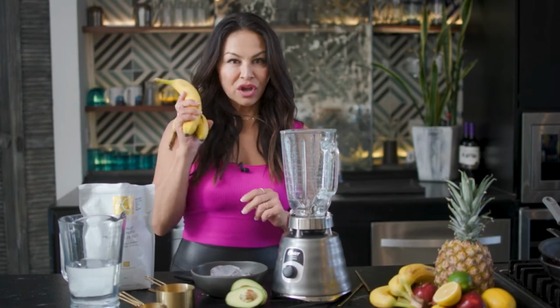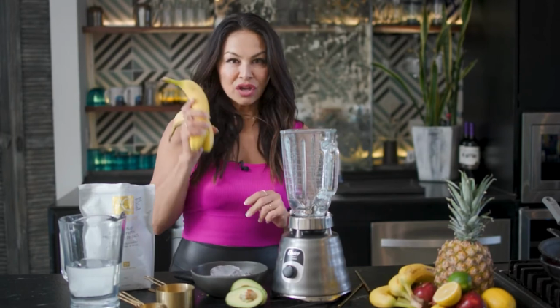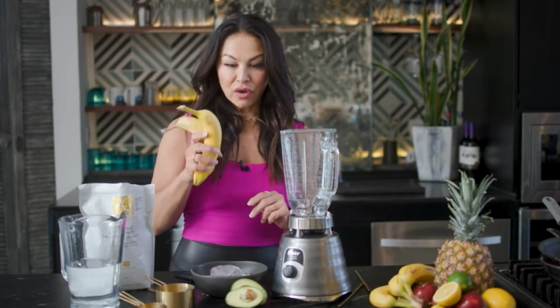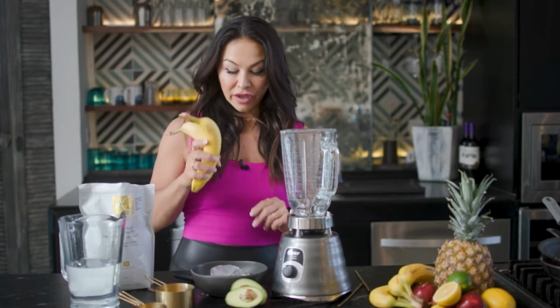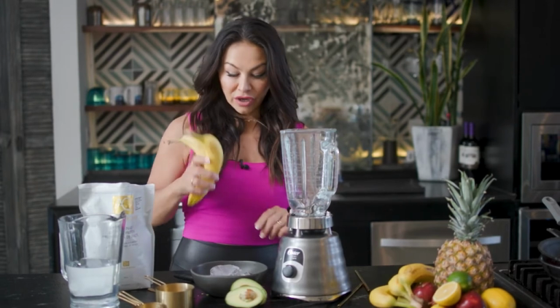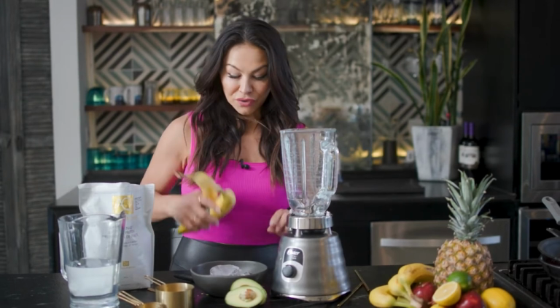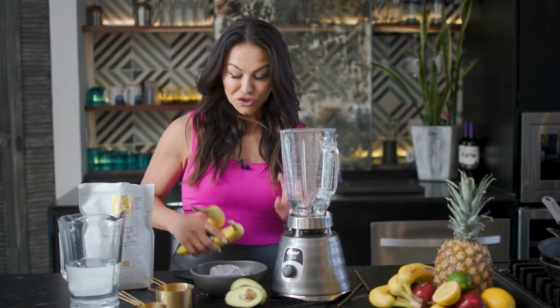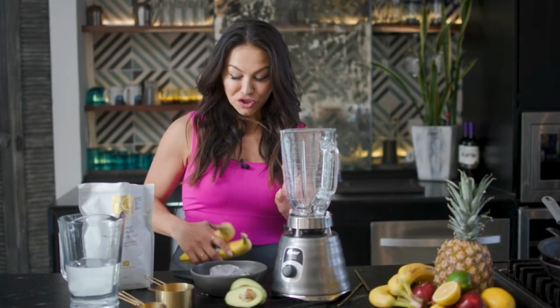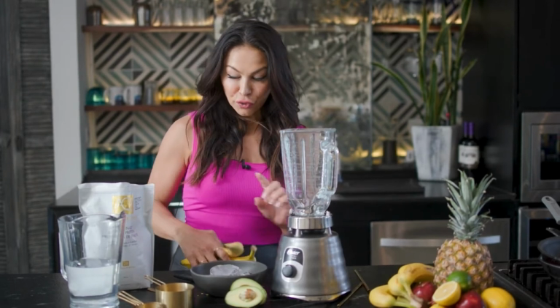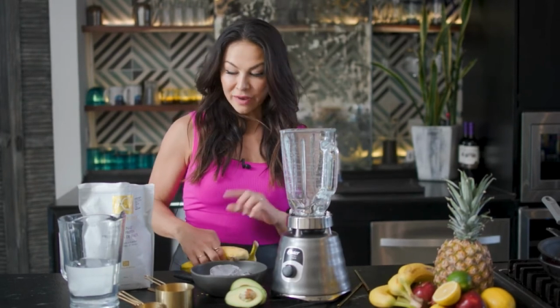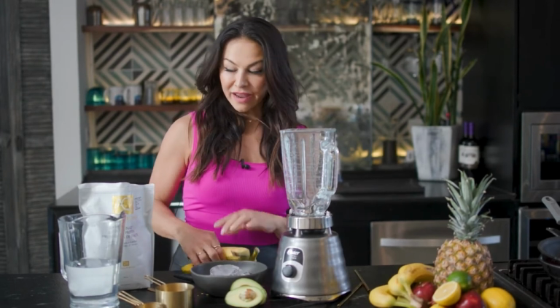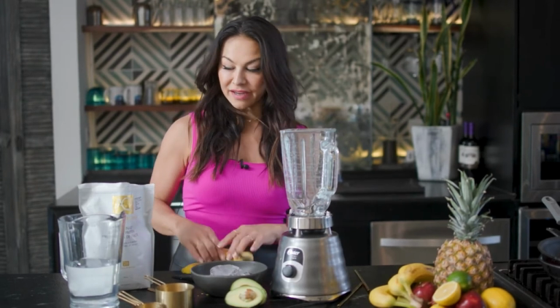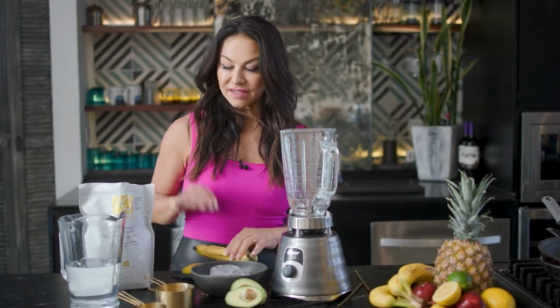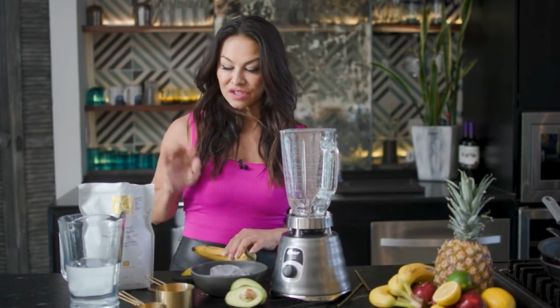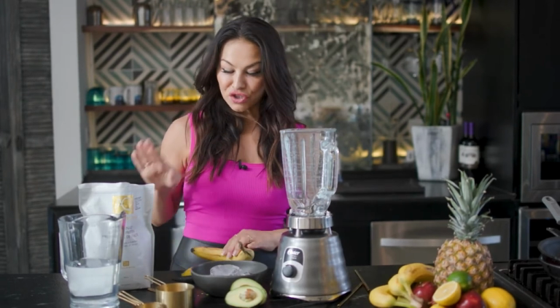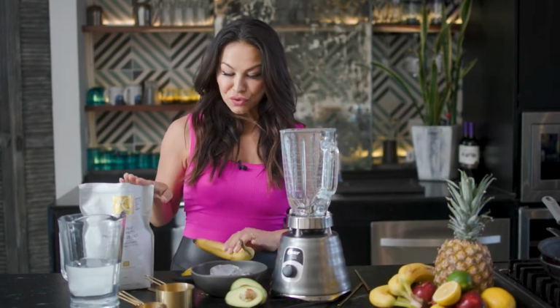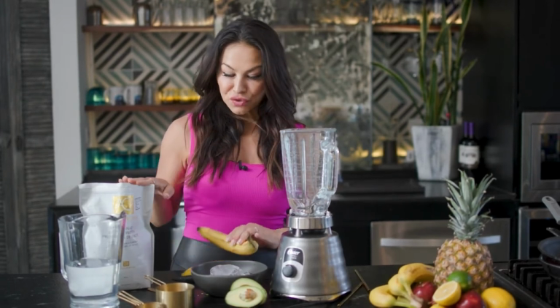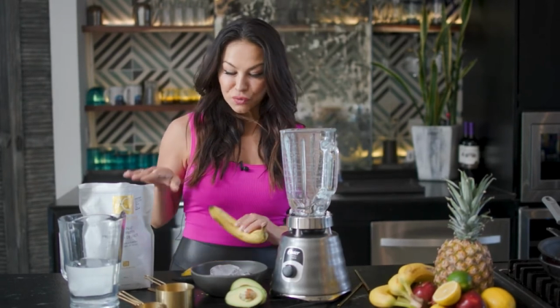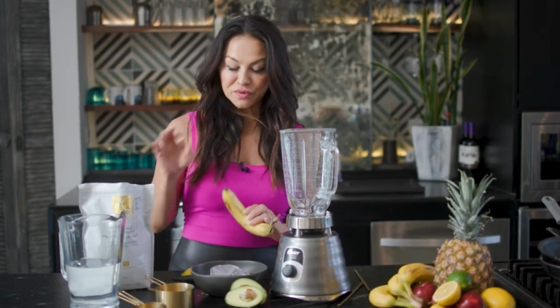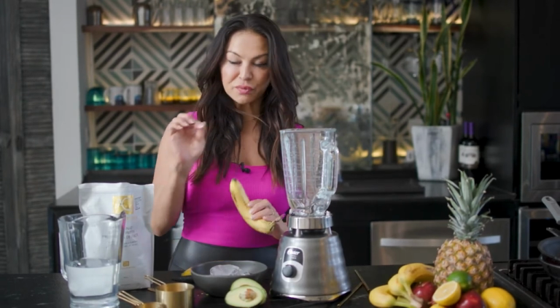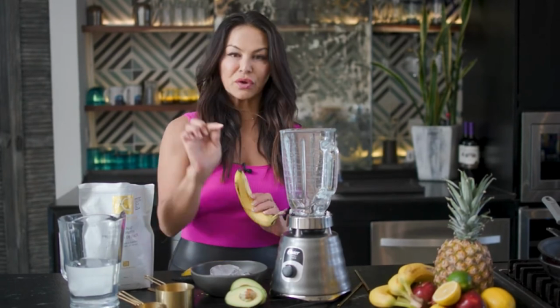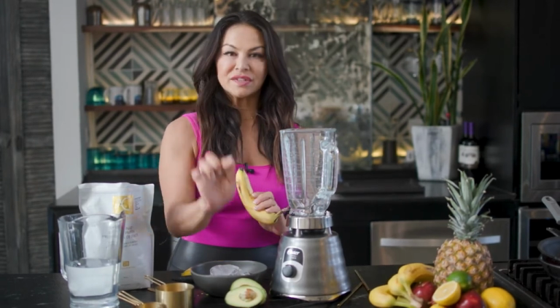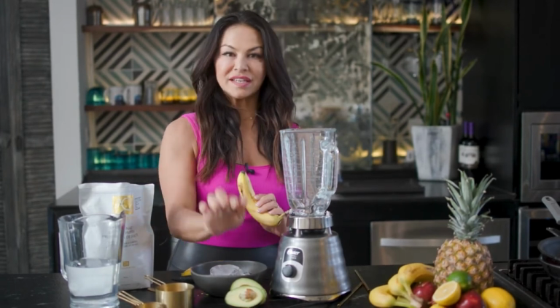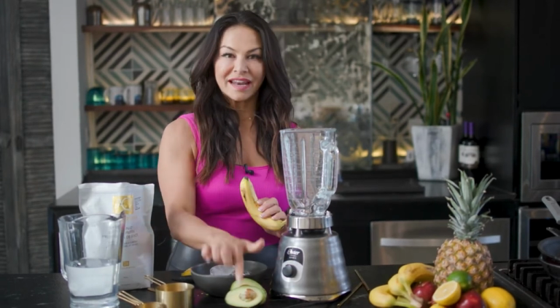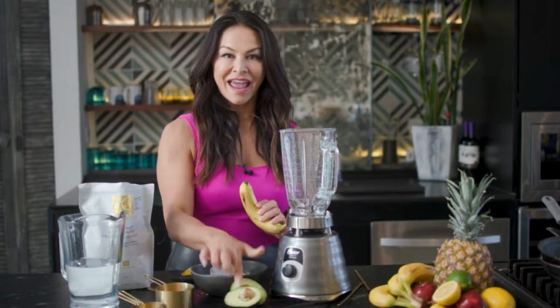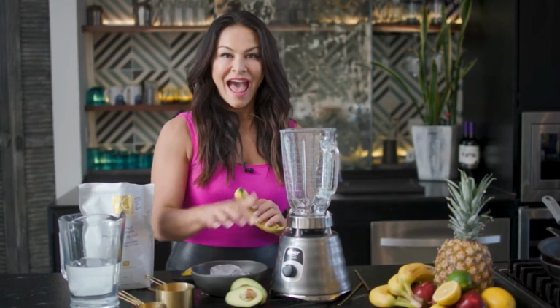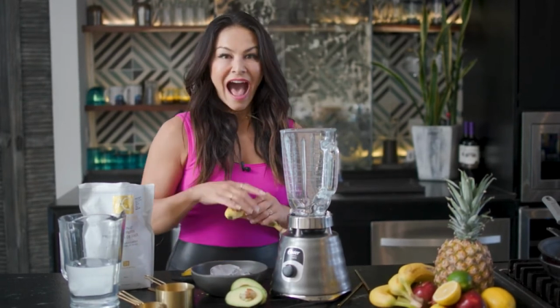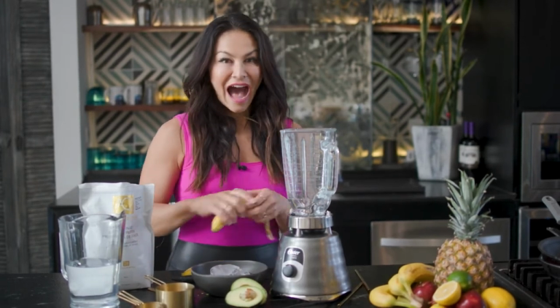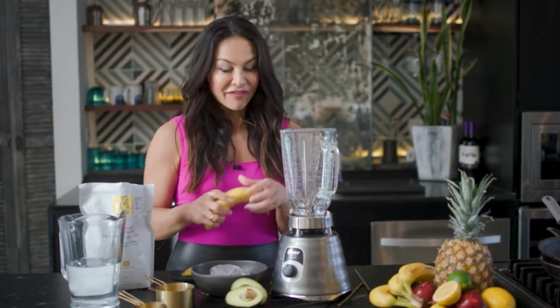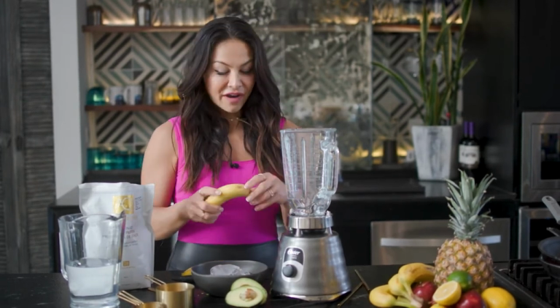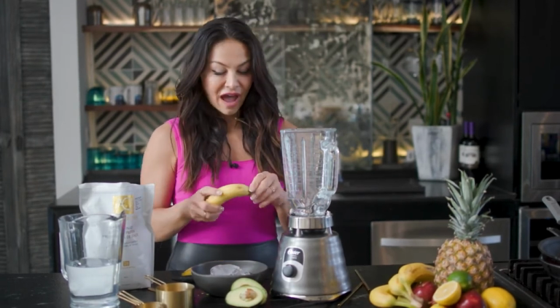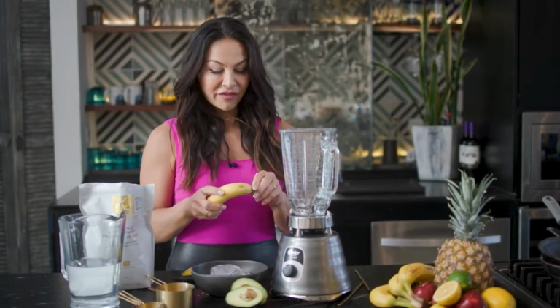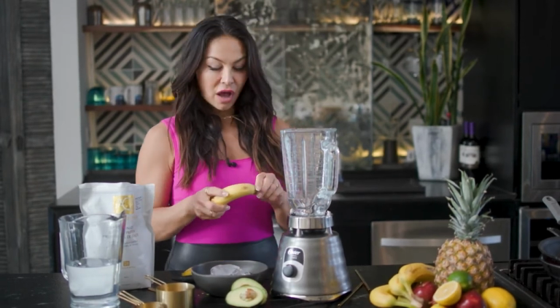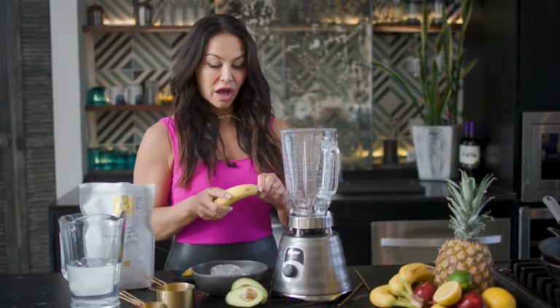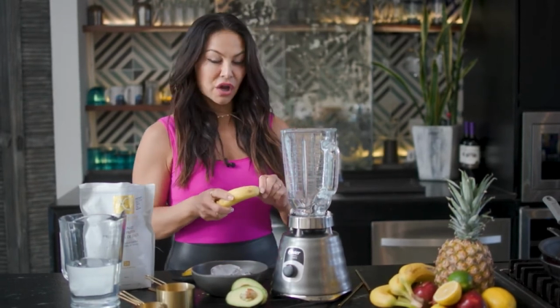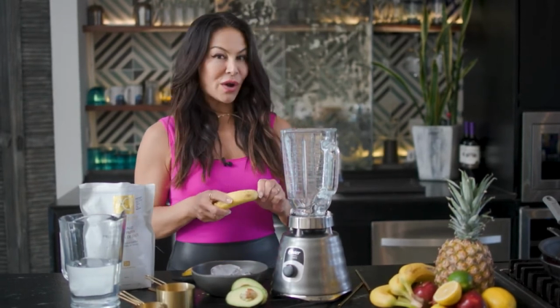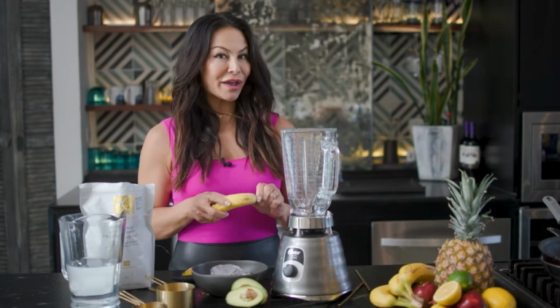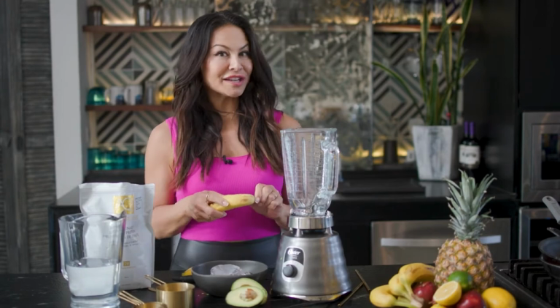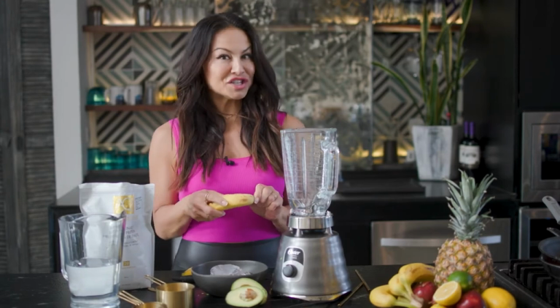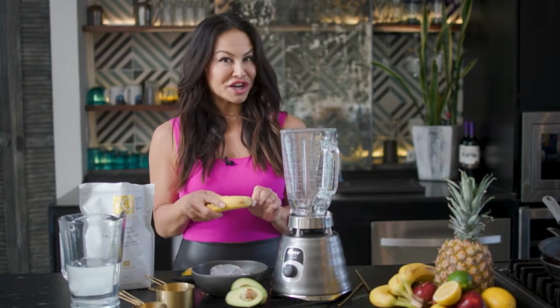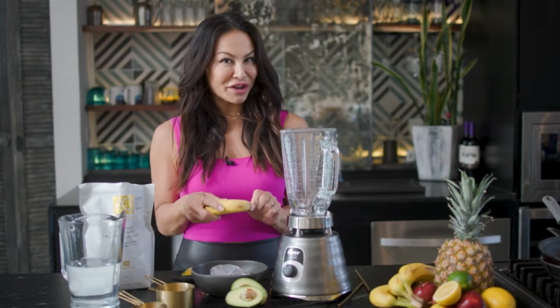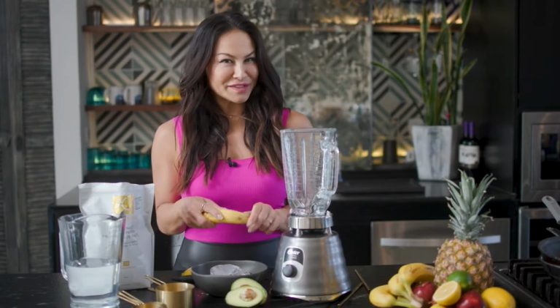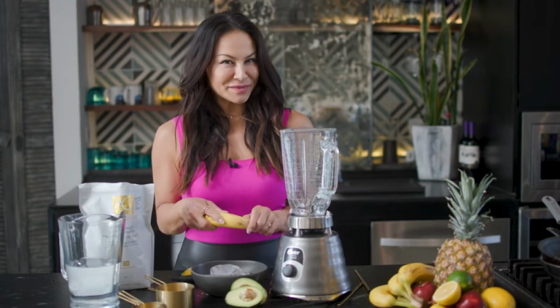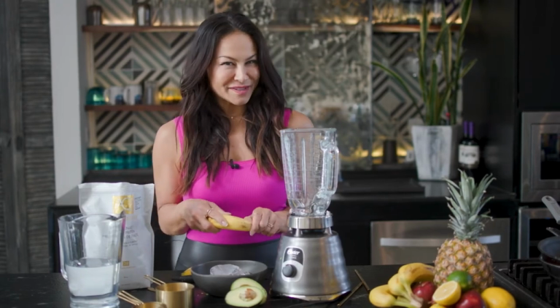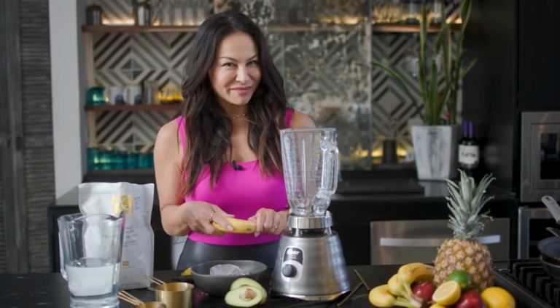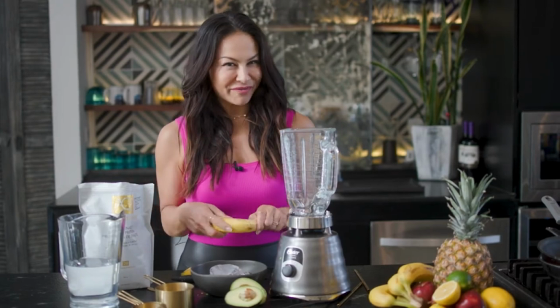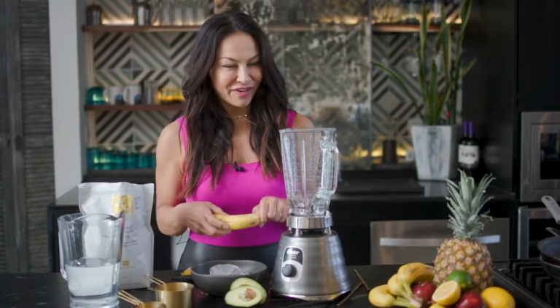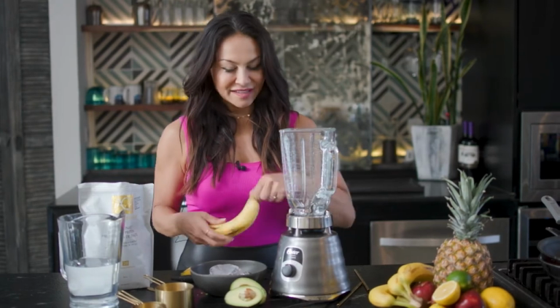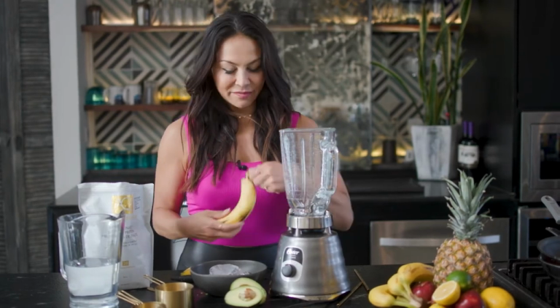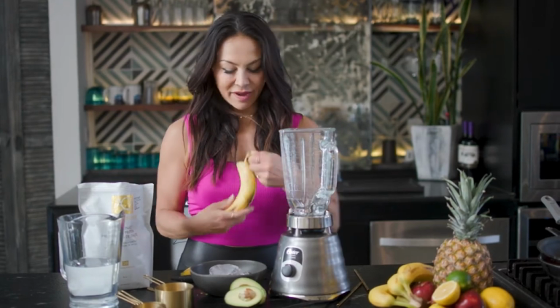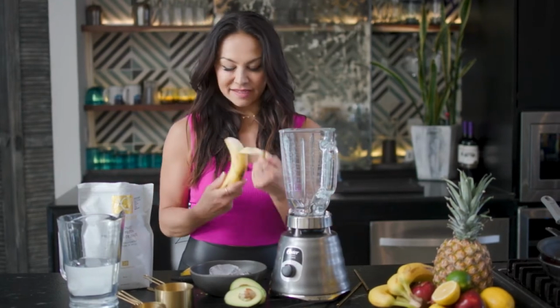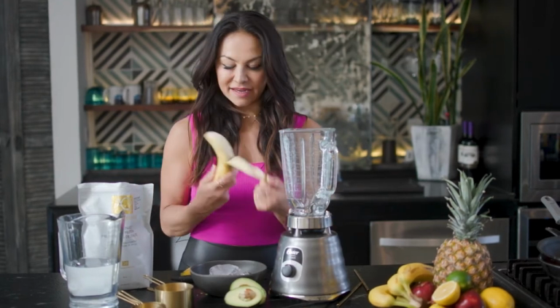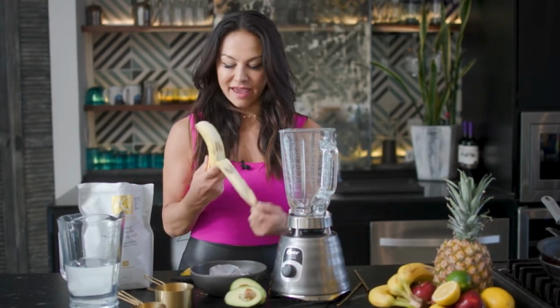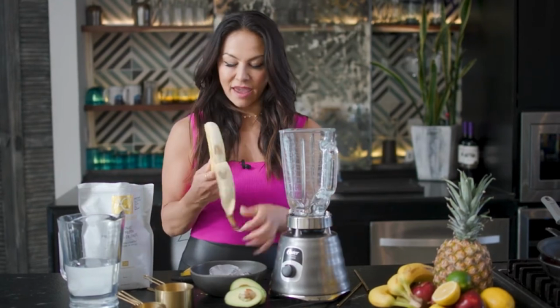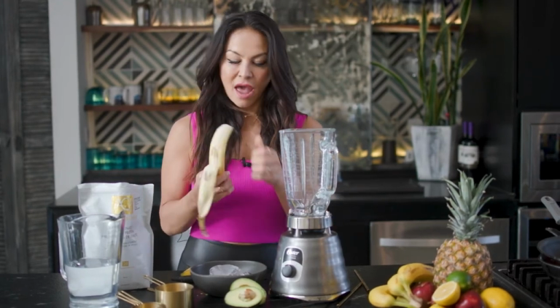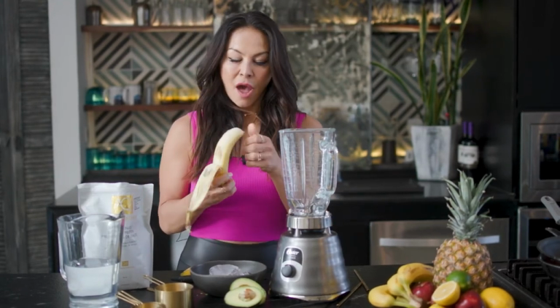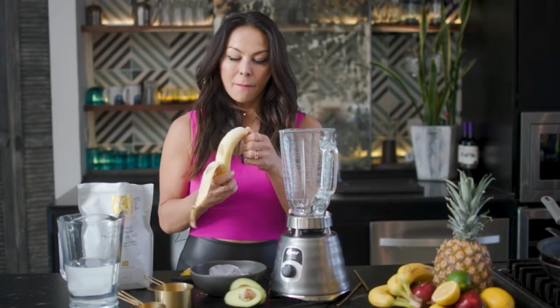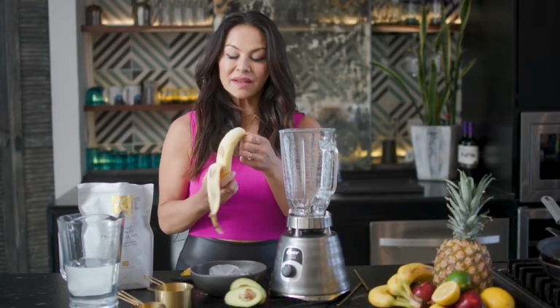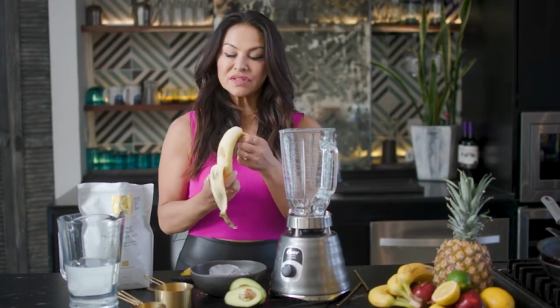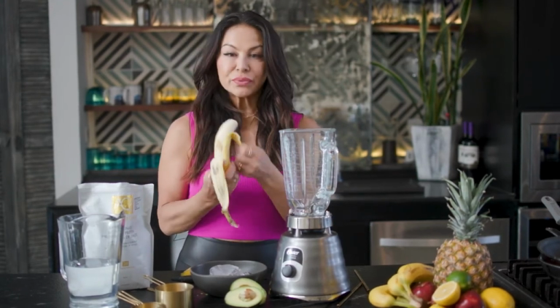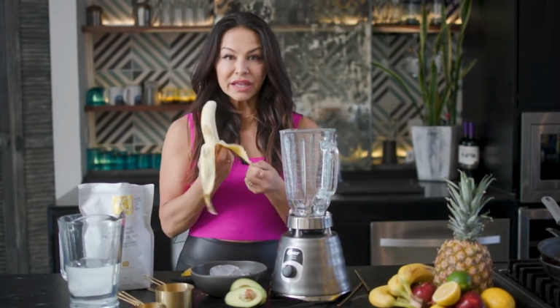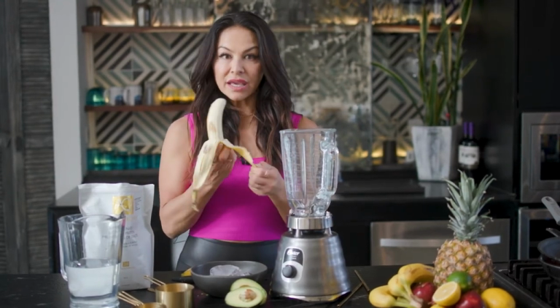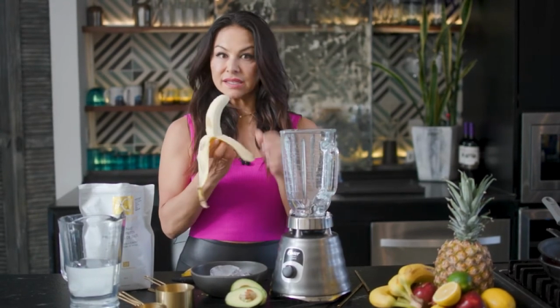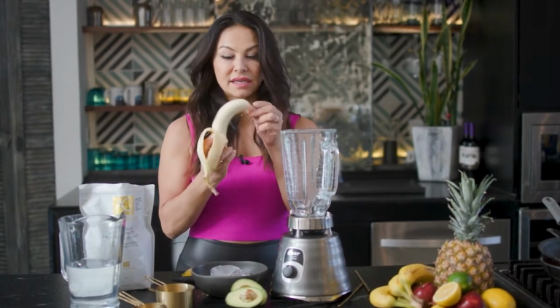I'm going to use two bananas, two scoops of protein, and half an avocado. I'm going to share this with some friends of mine today, but it's really easy.